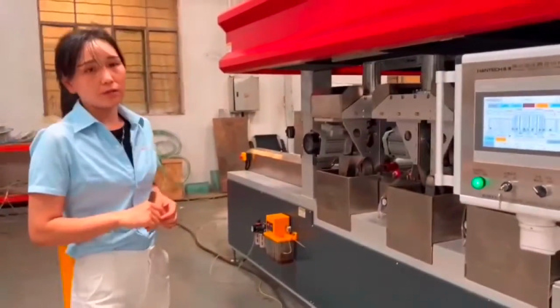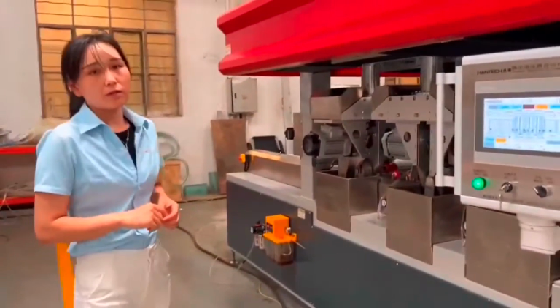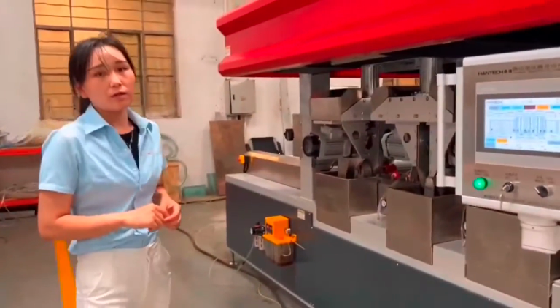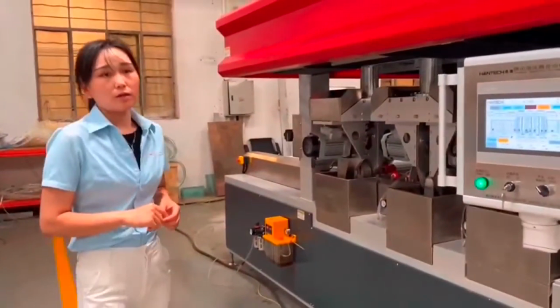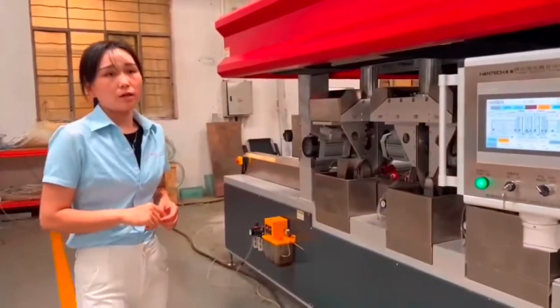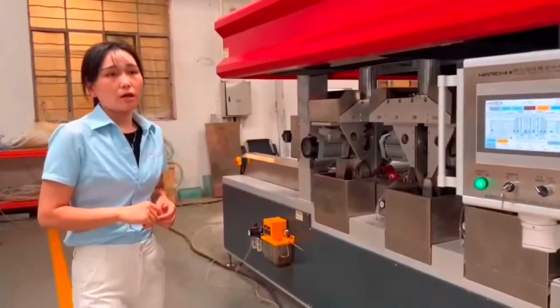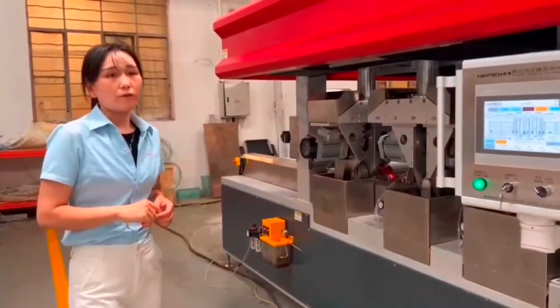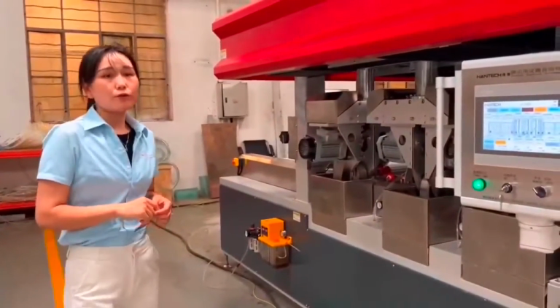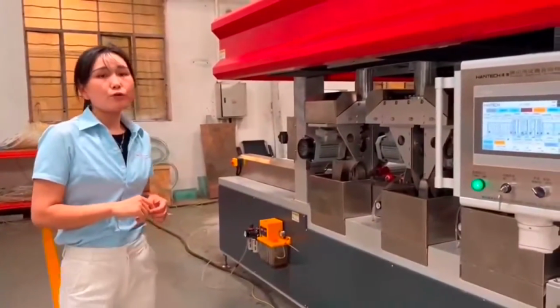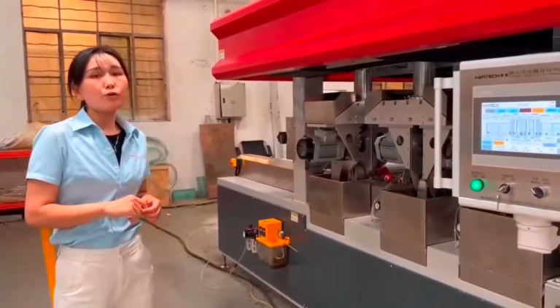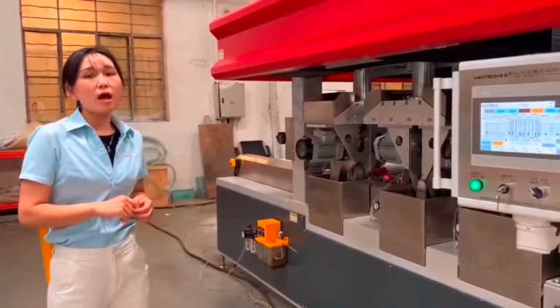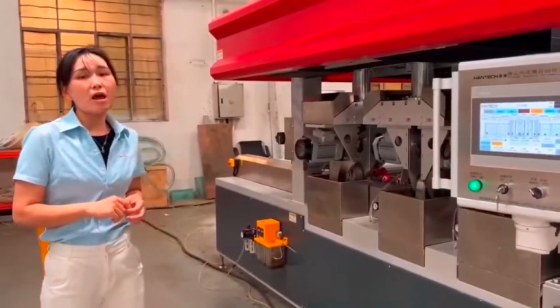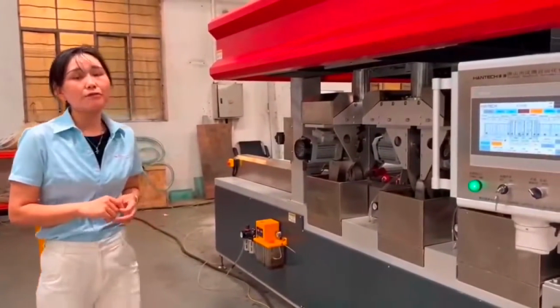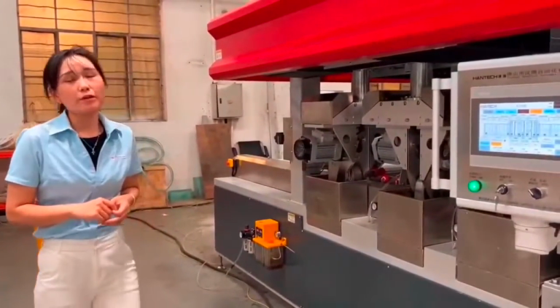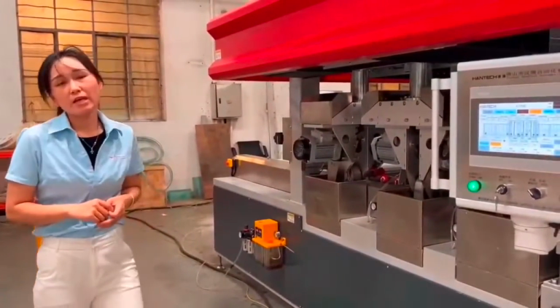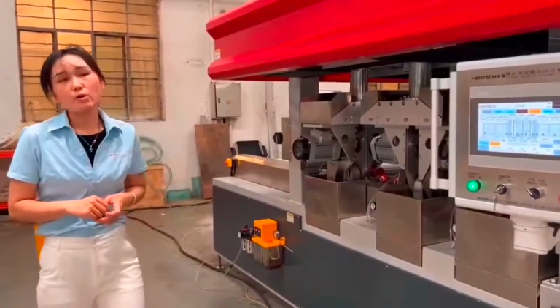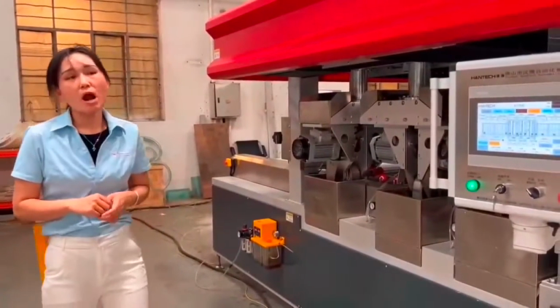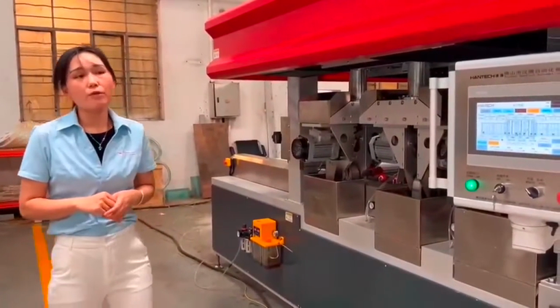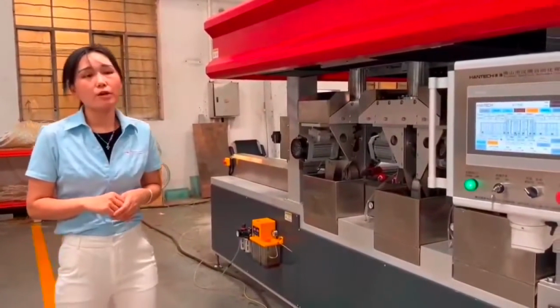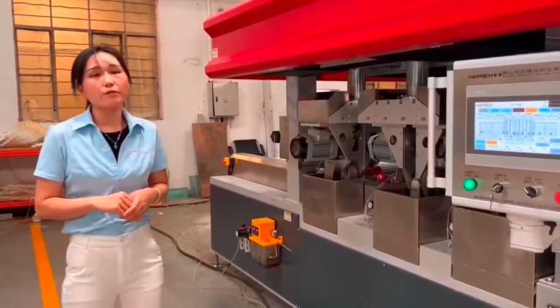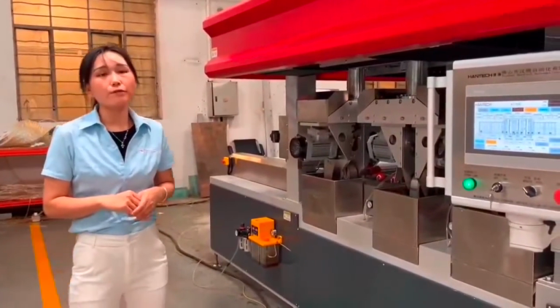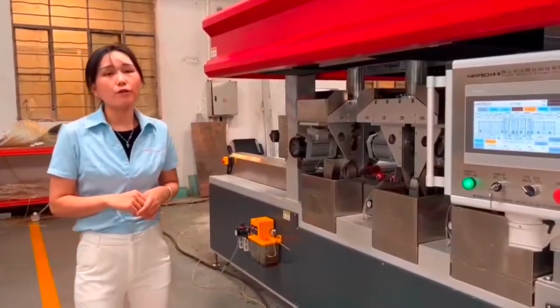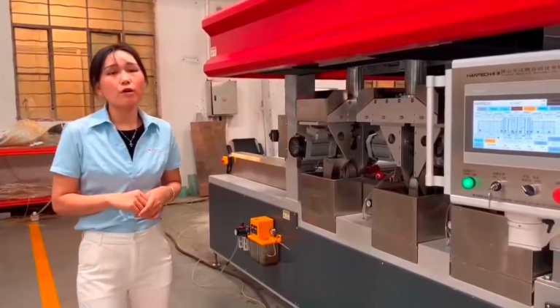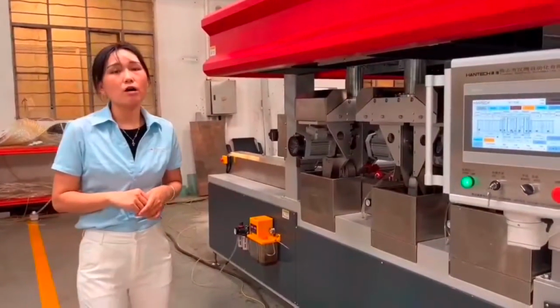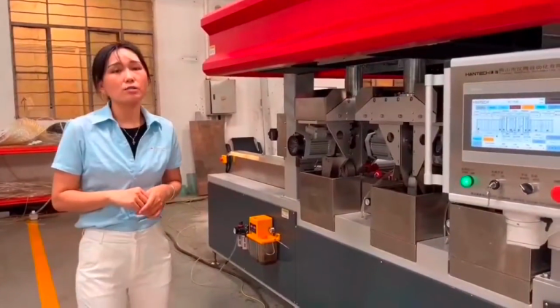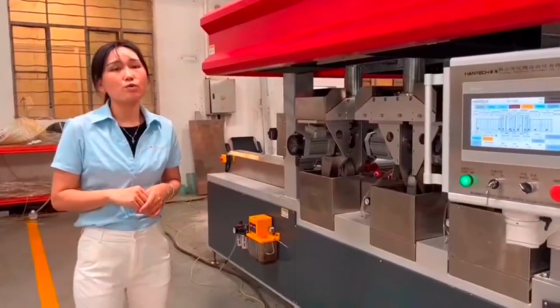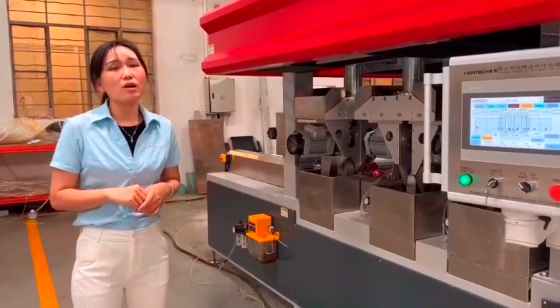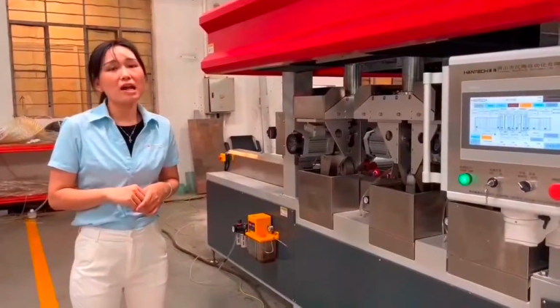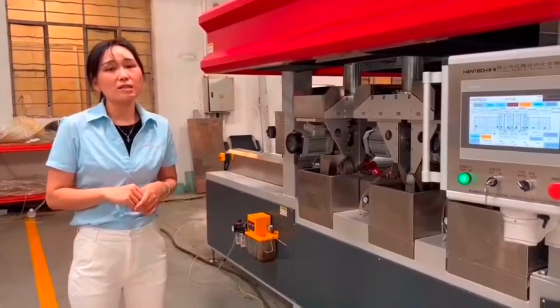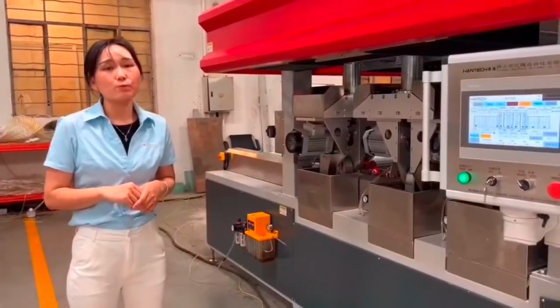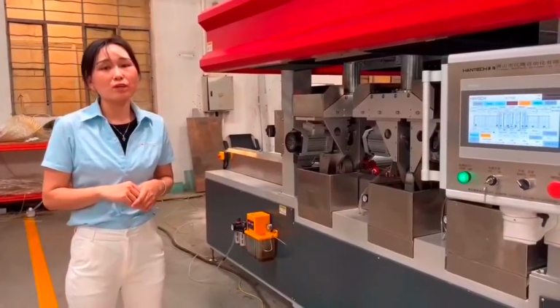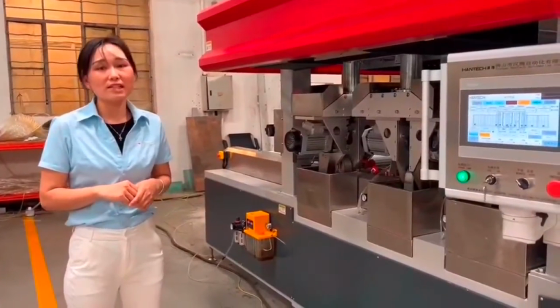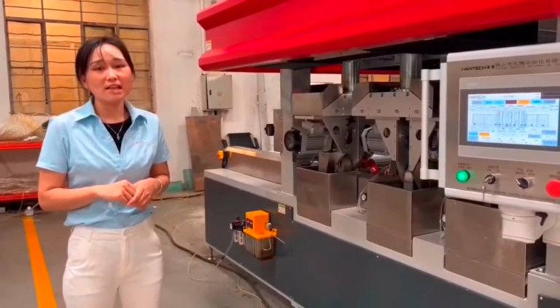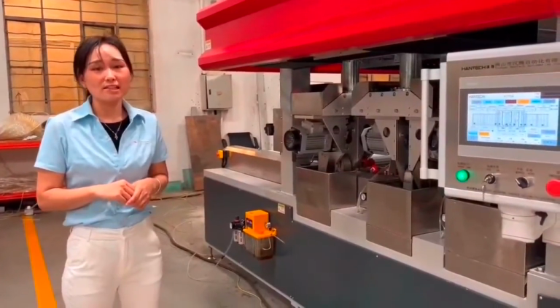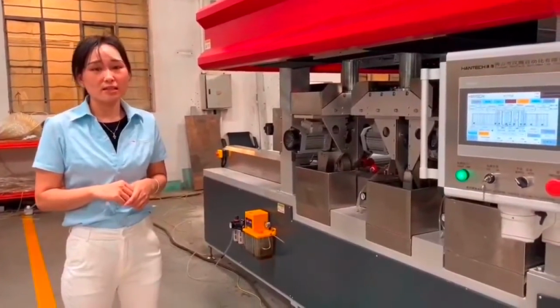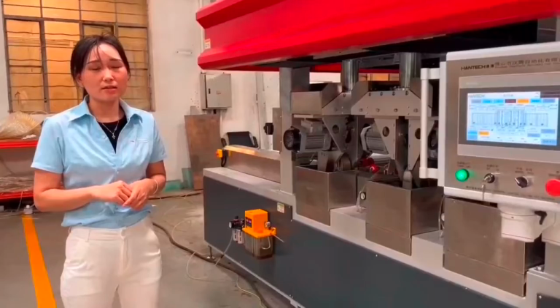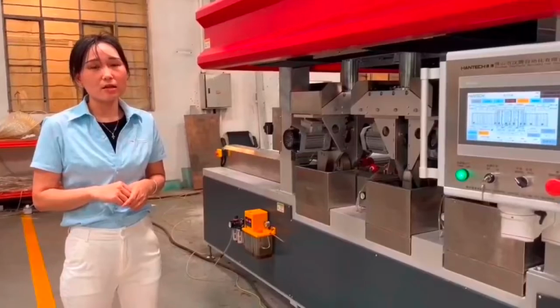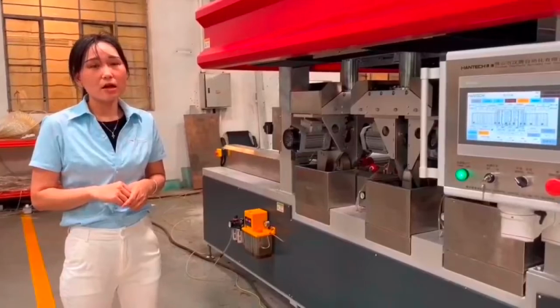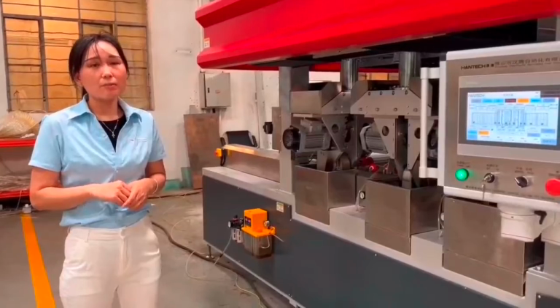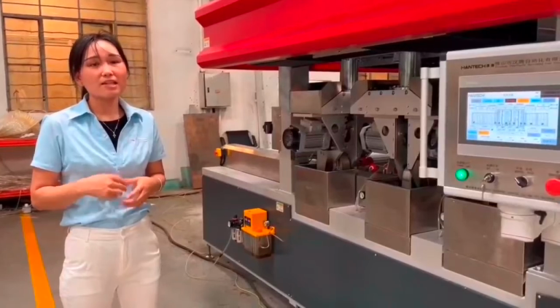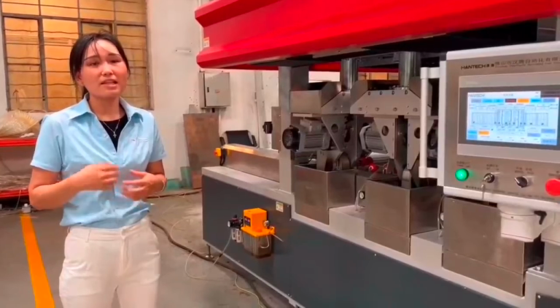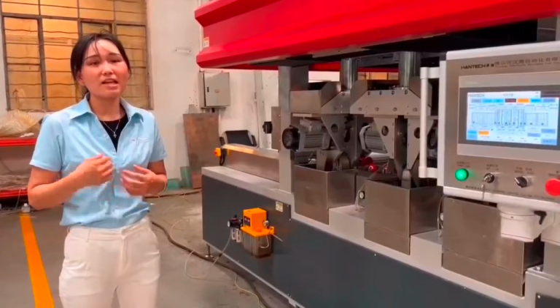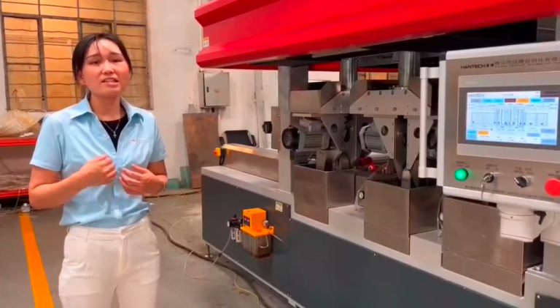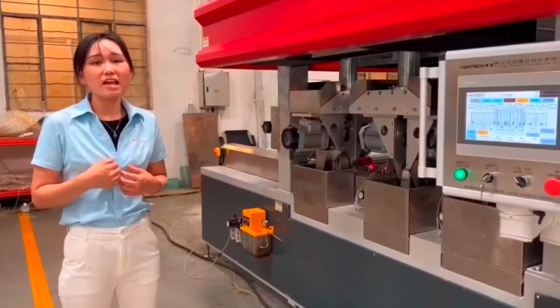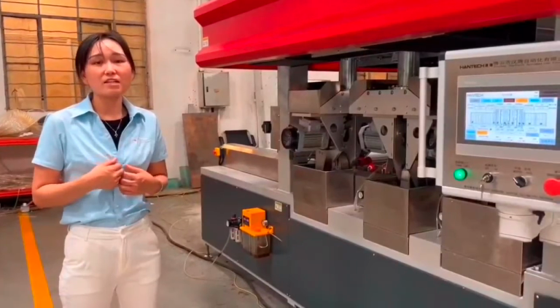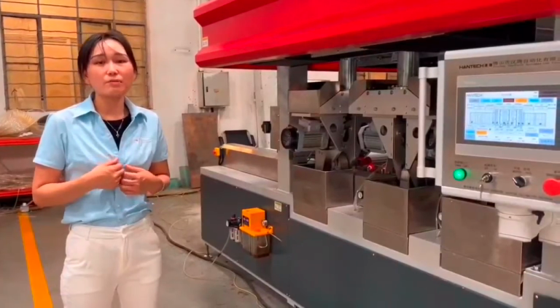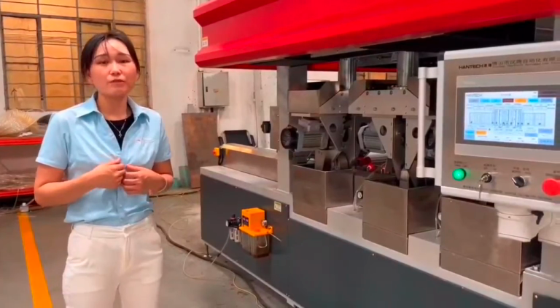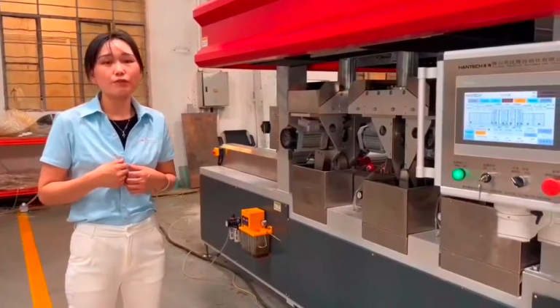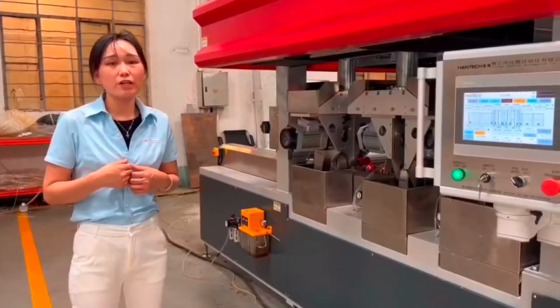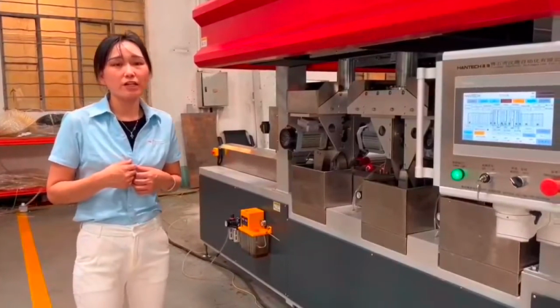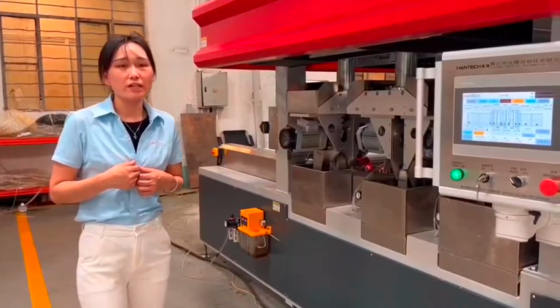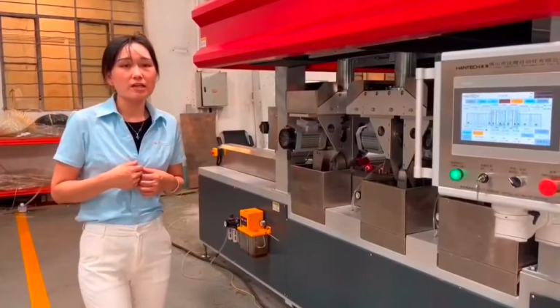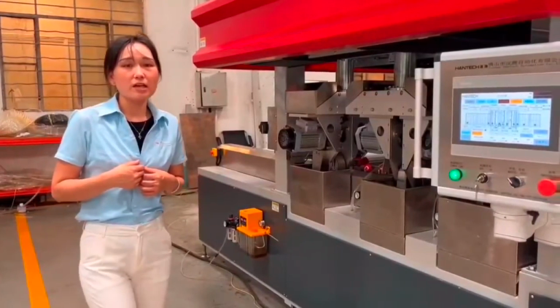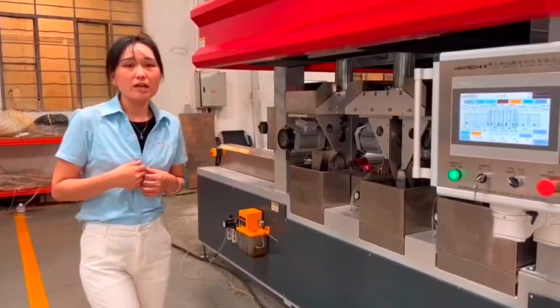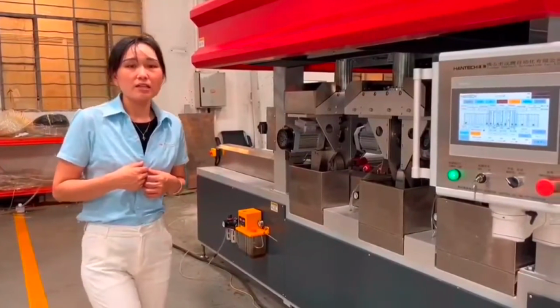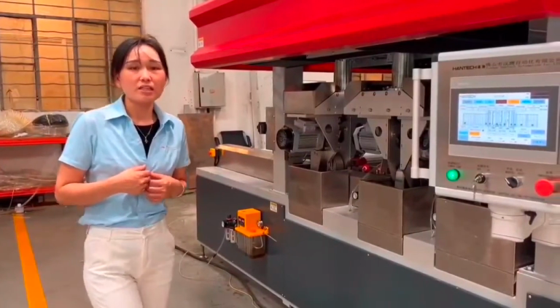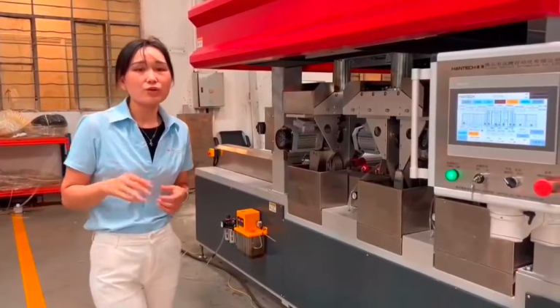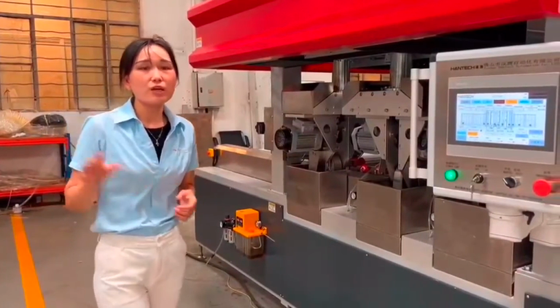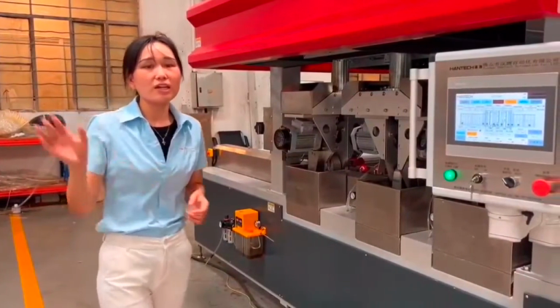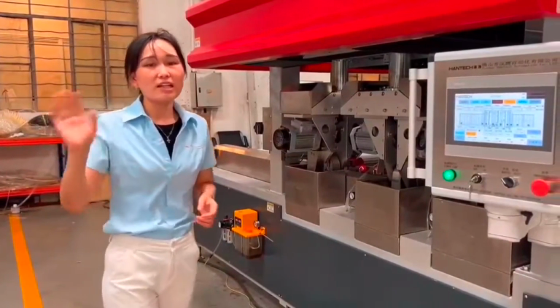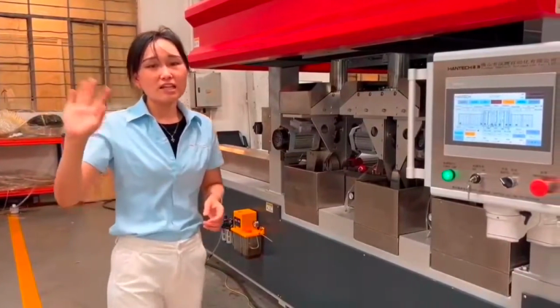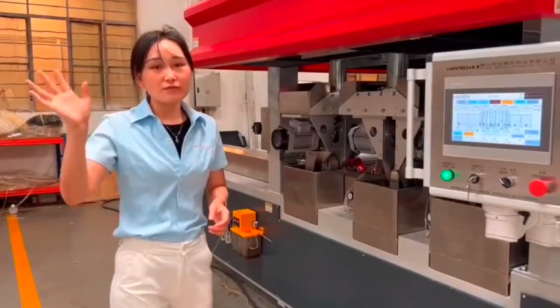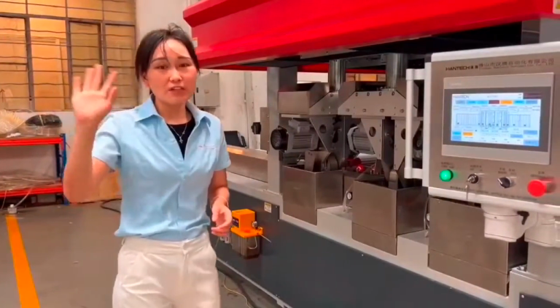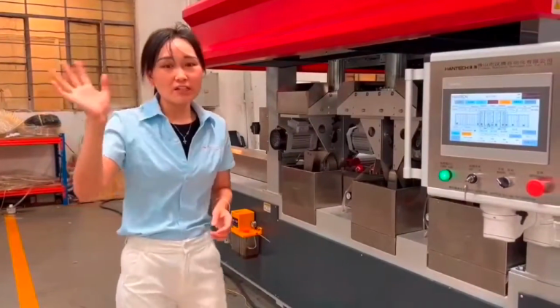If you have an inquiry for the smart seaming machine, please contact me. See you in the next video.